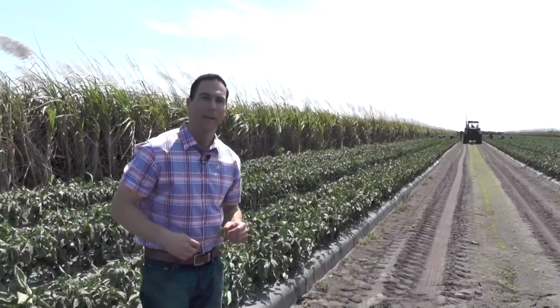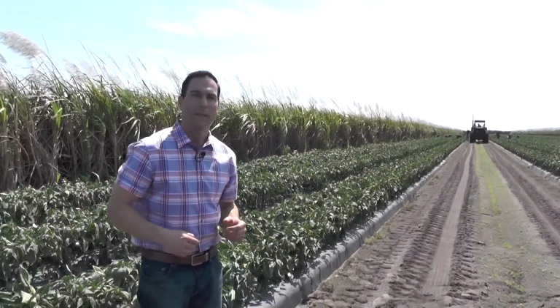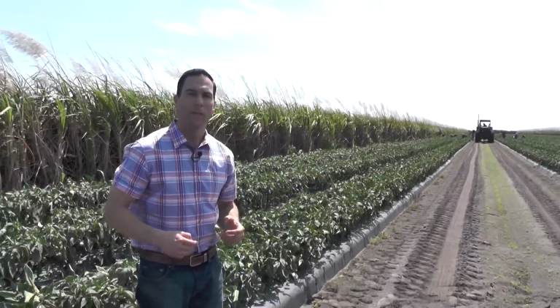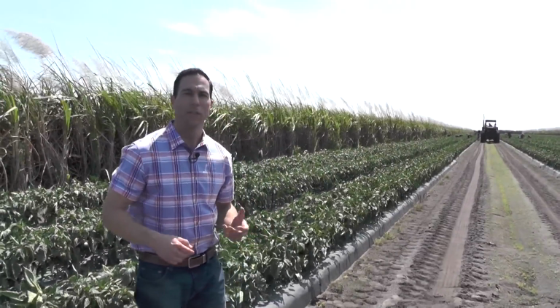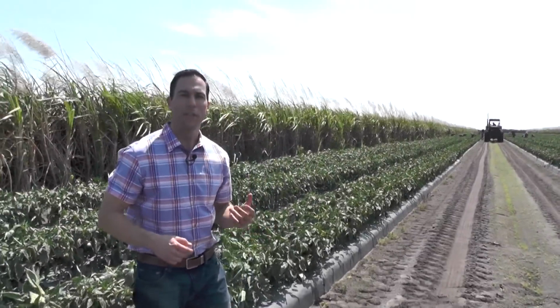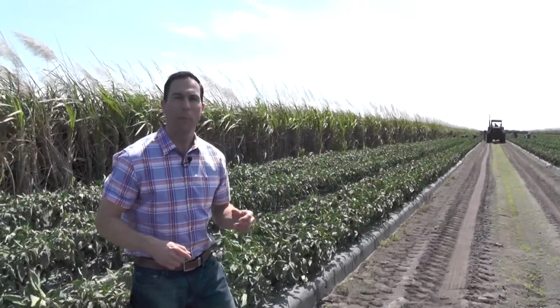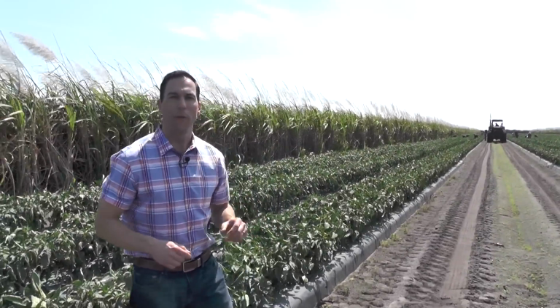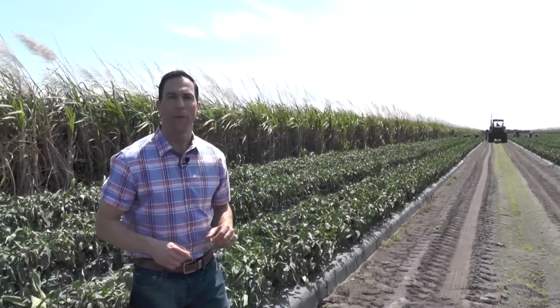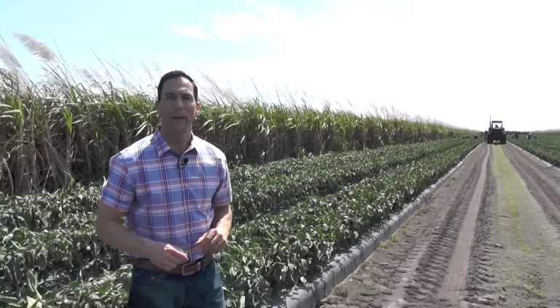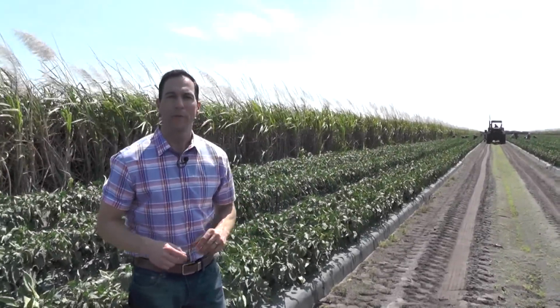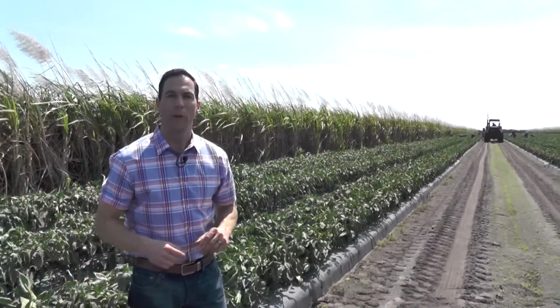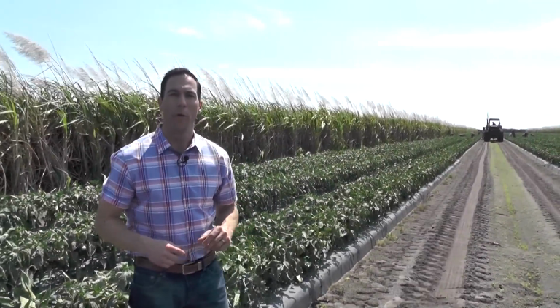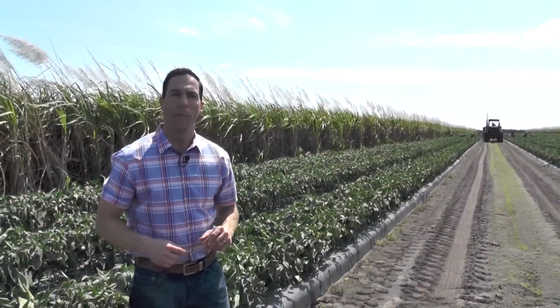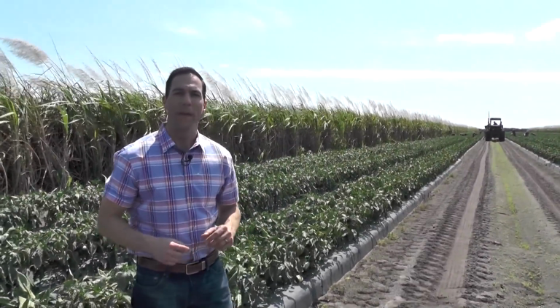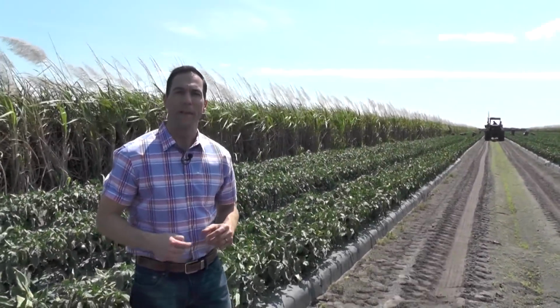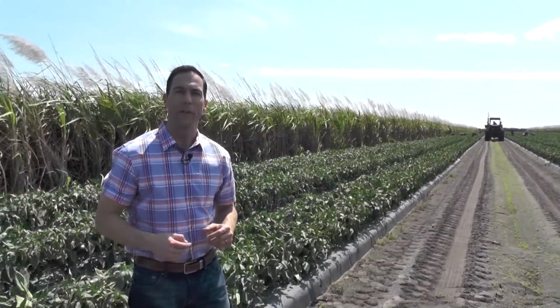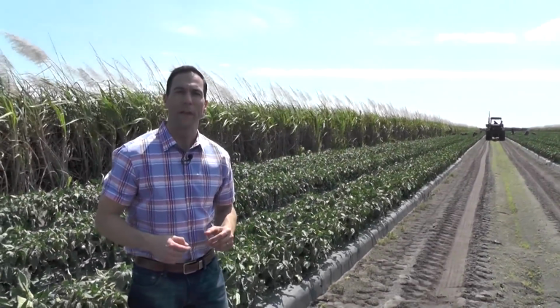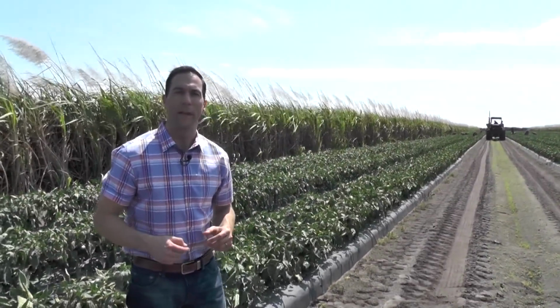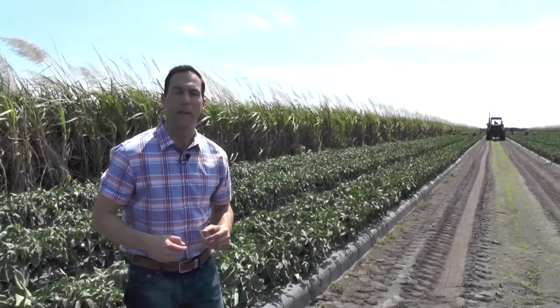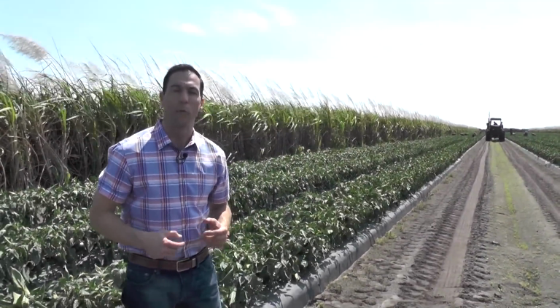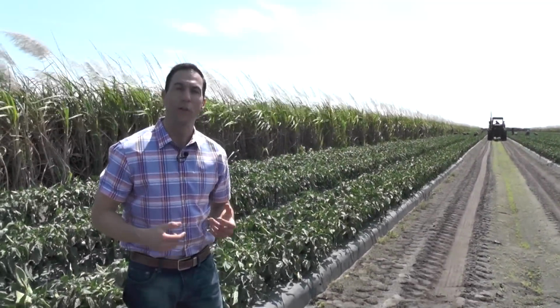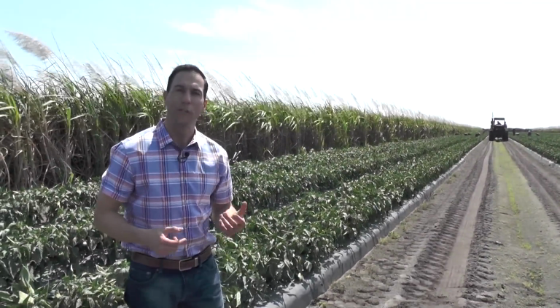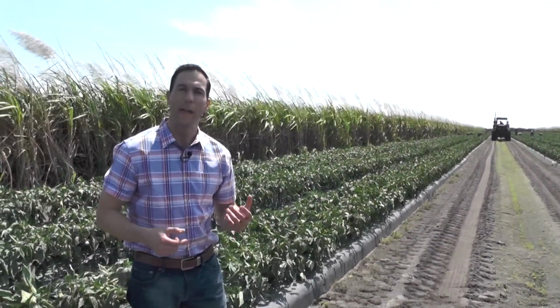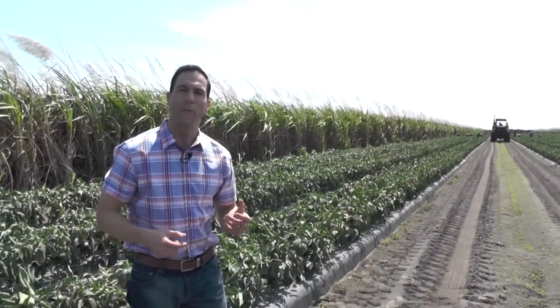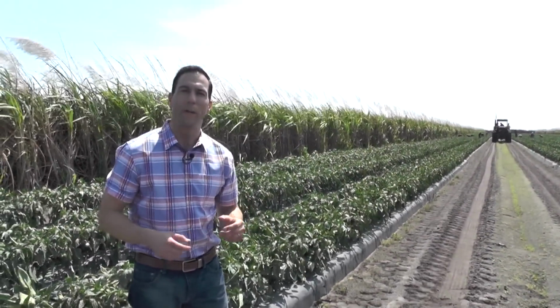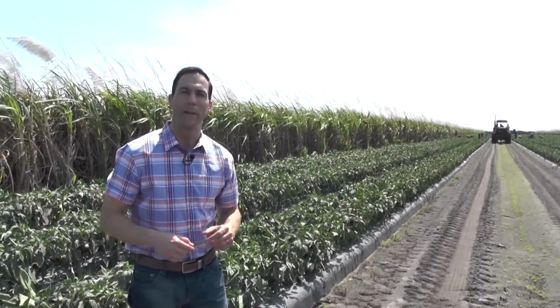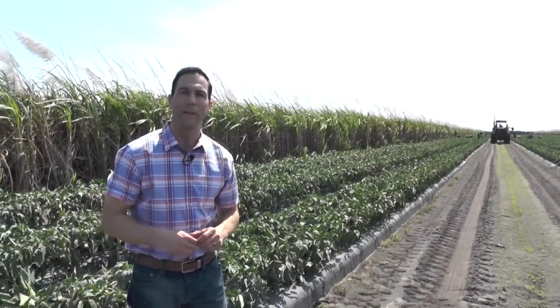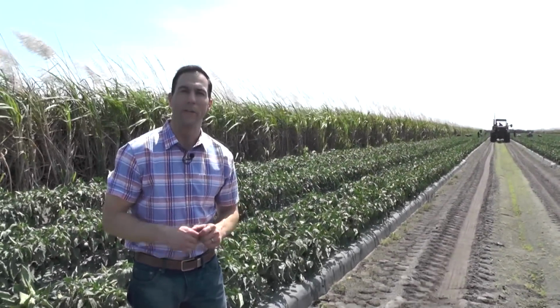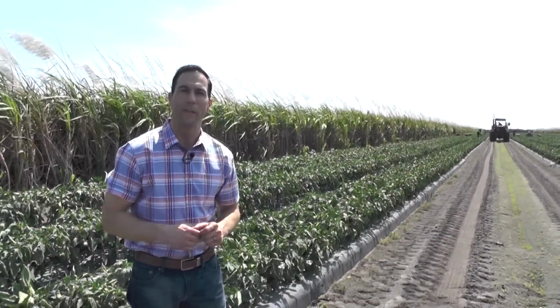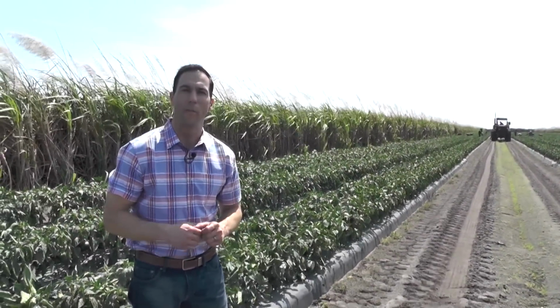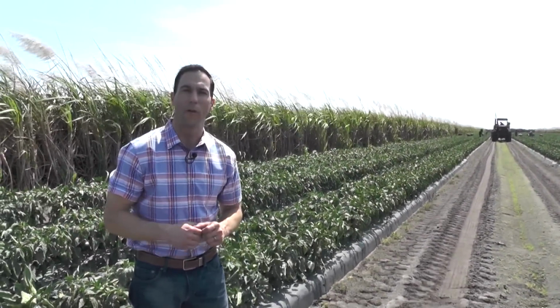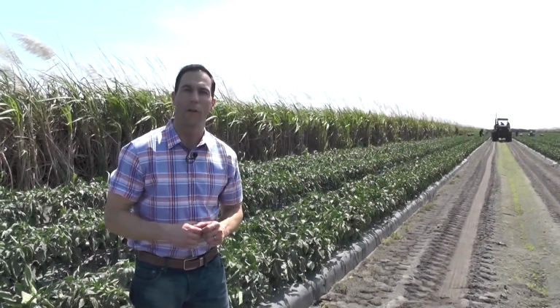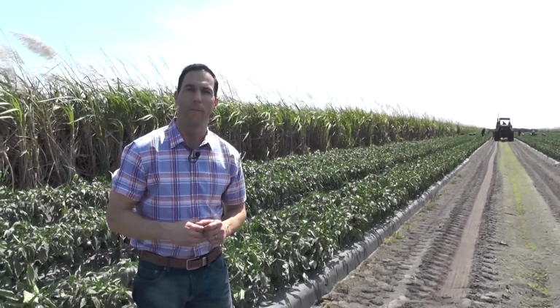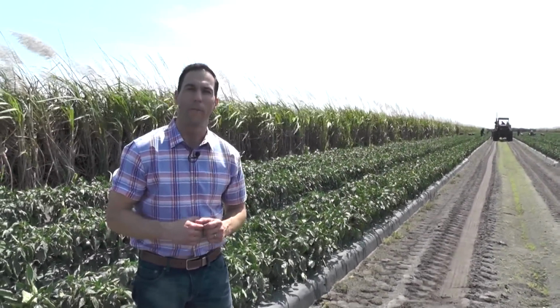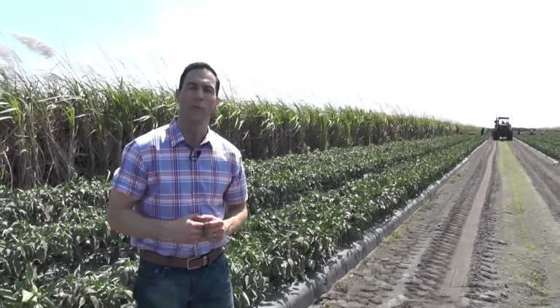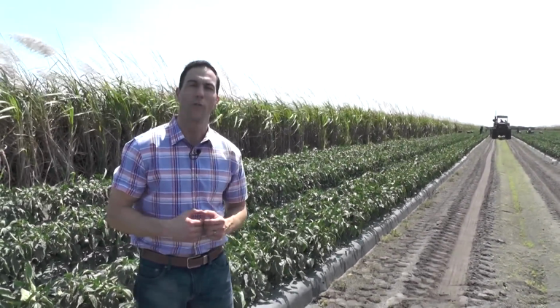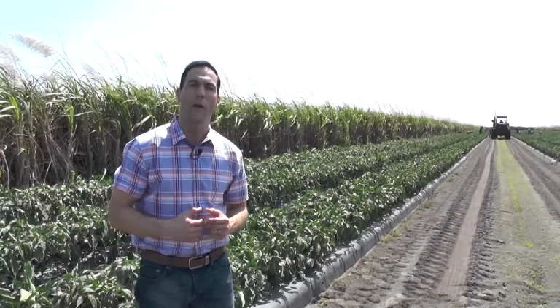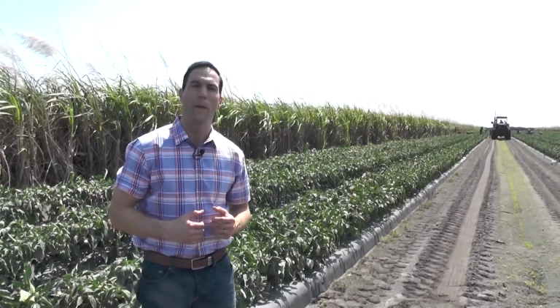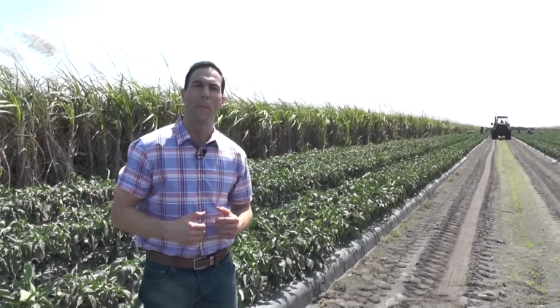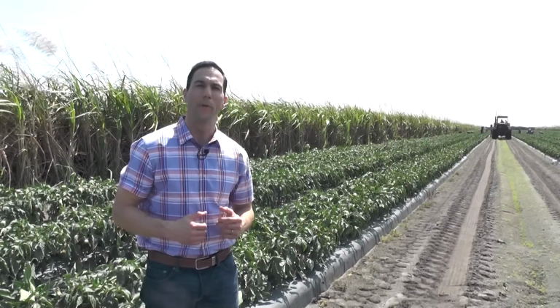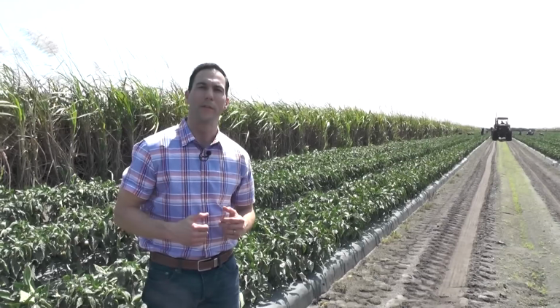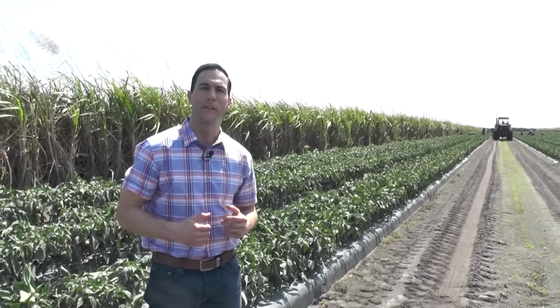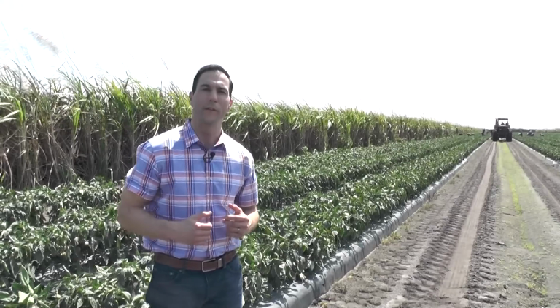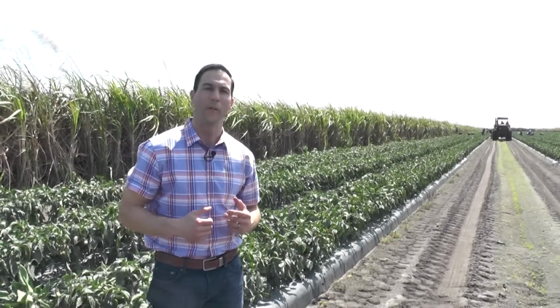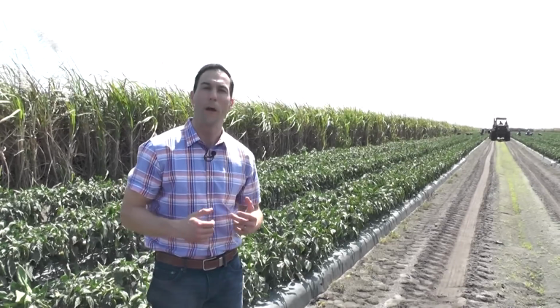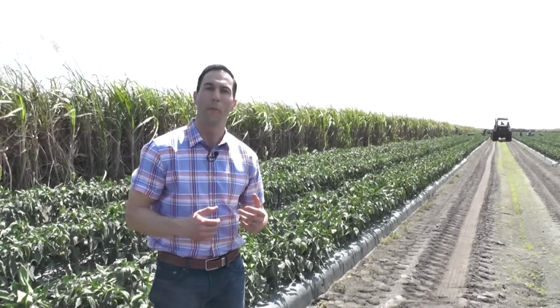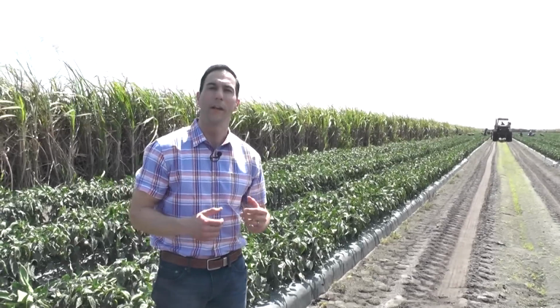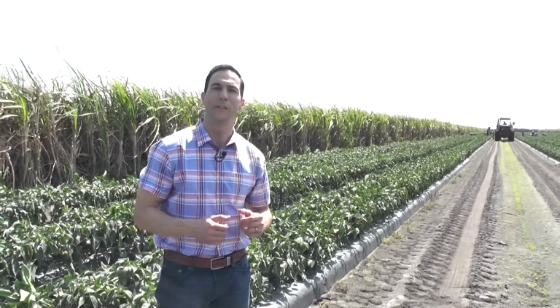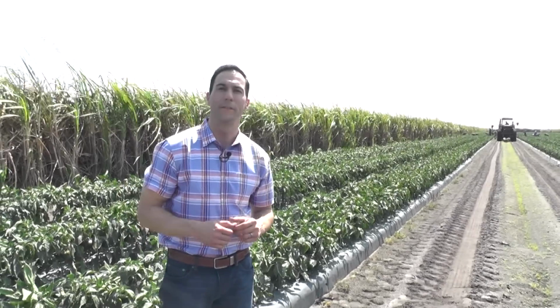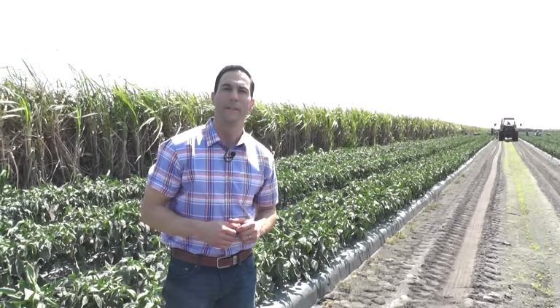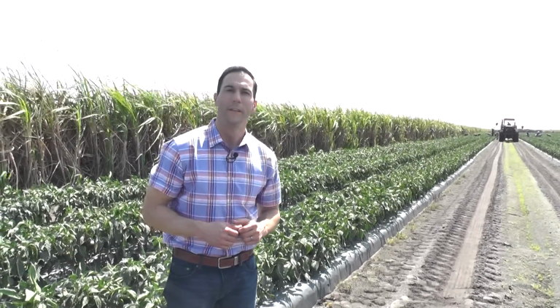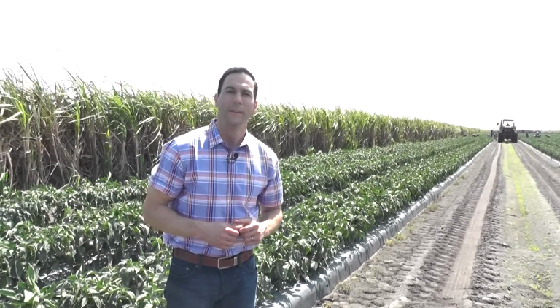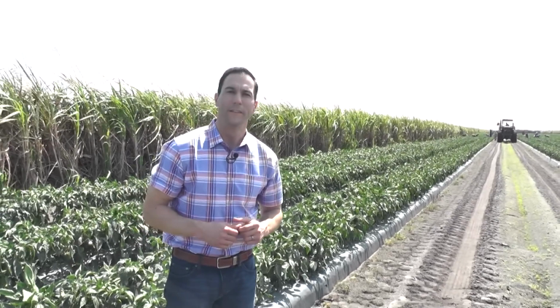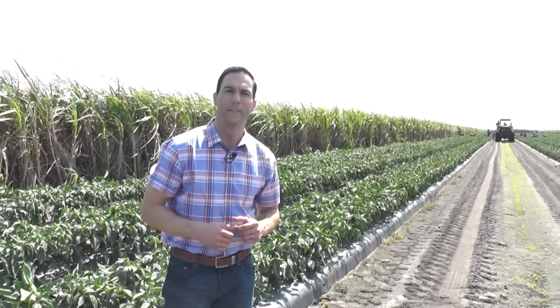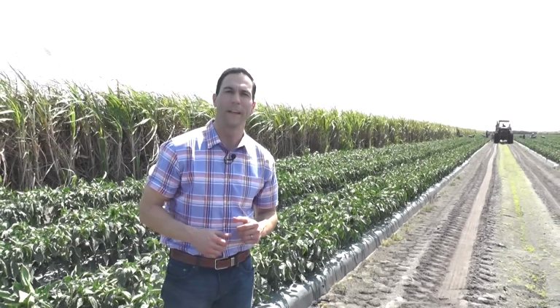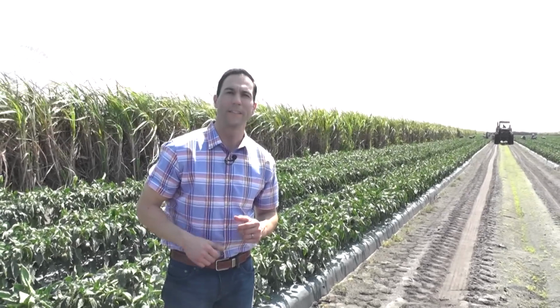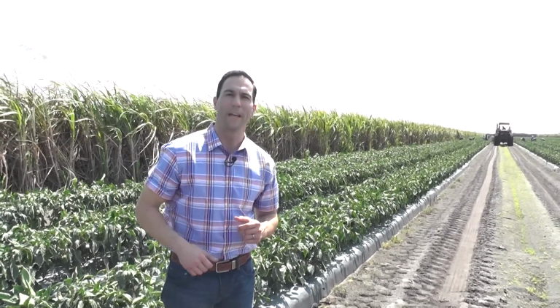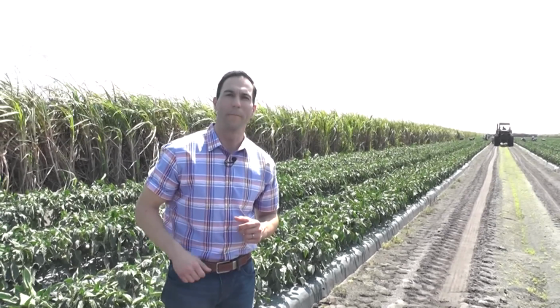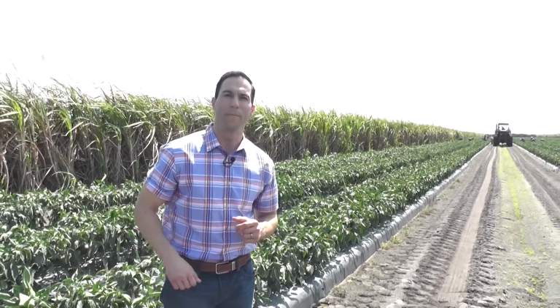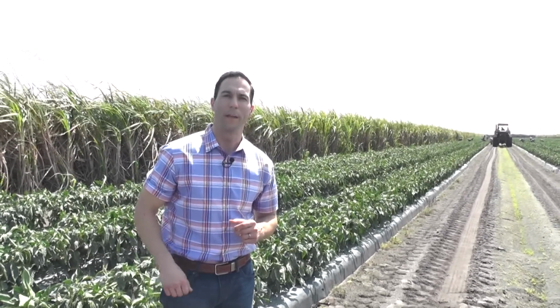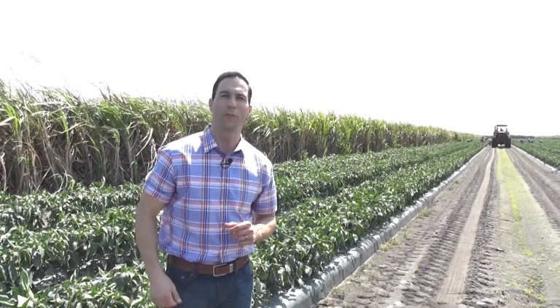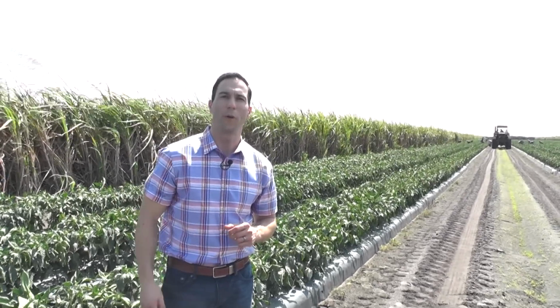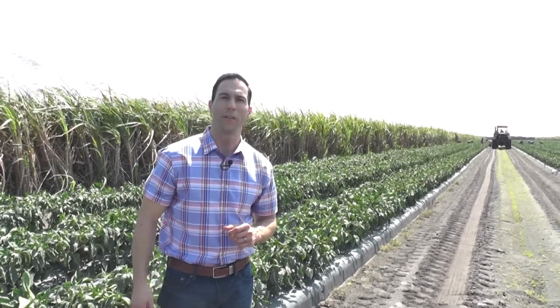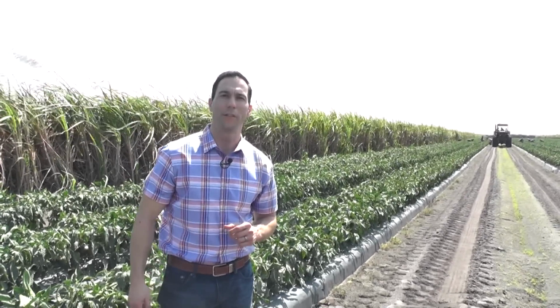So just a couple of things we hope that you can appreciate when using Marcon first crop peppers in your operation. Until next time, thanks for watching.